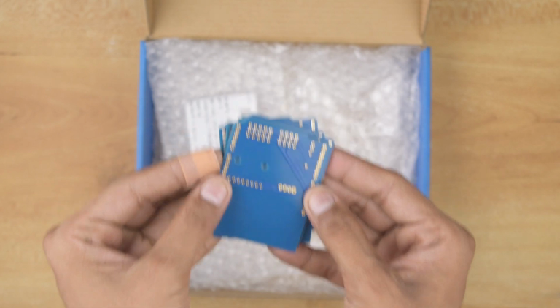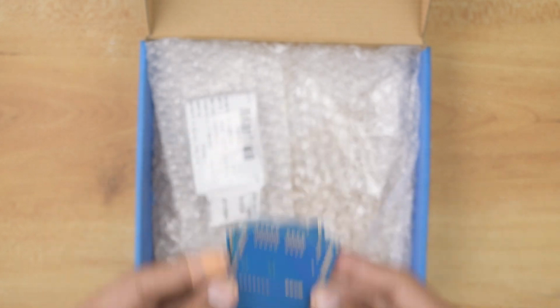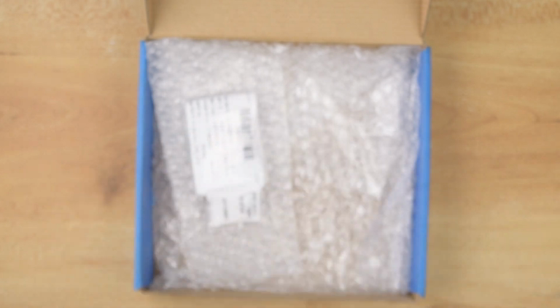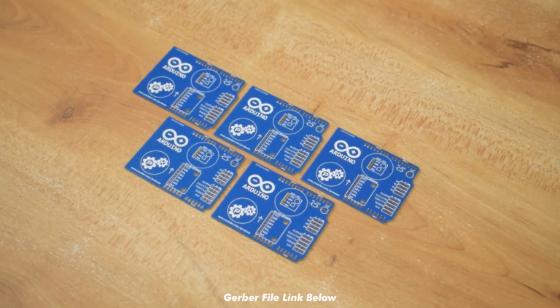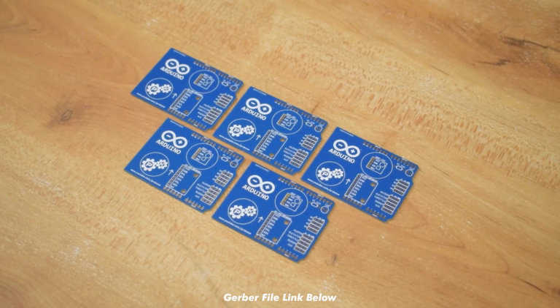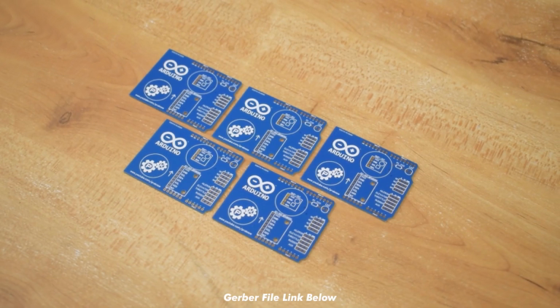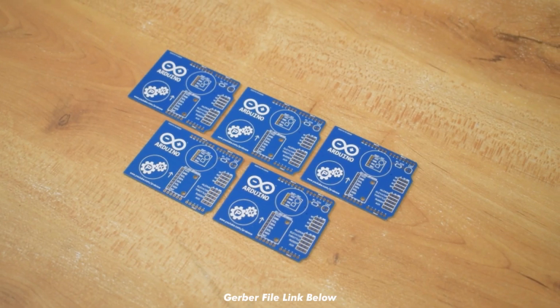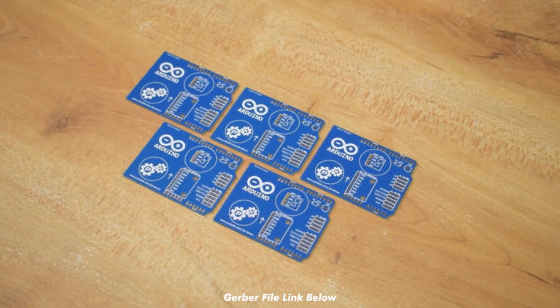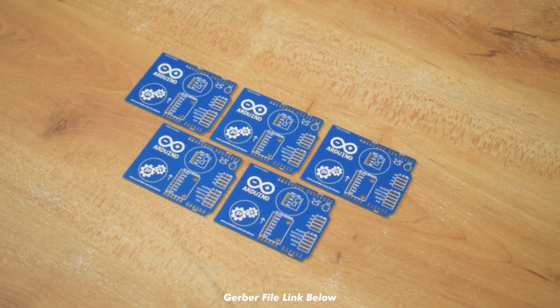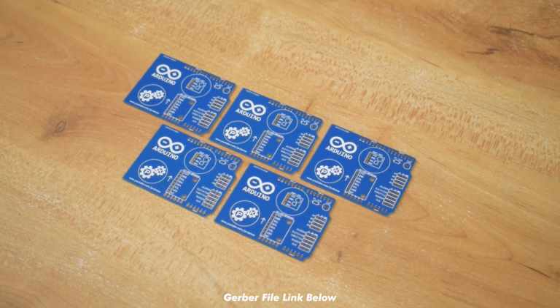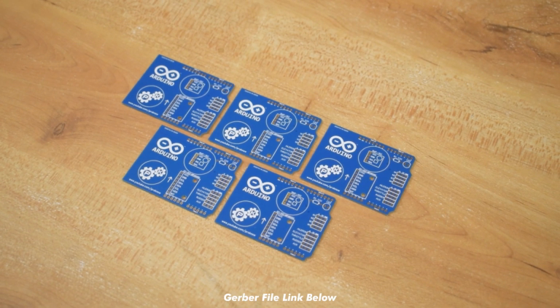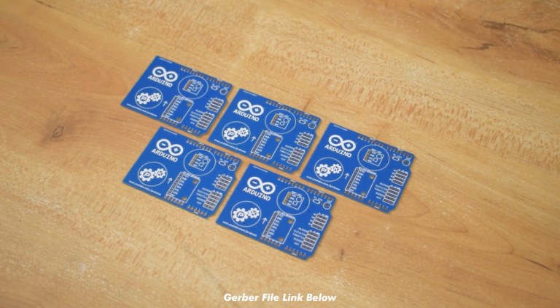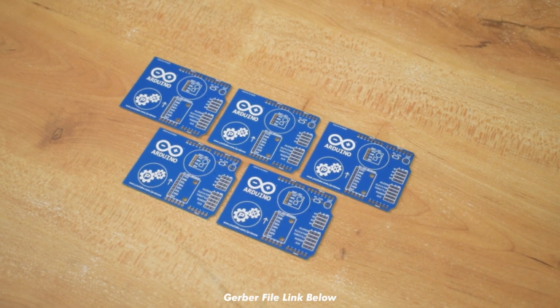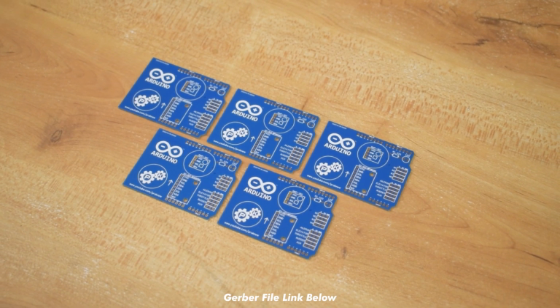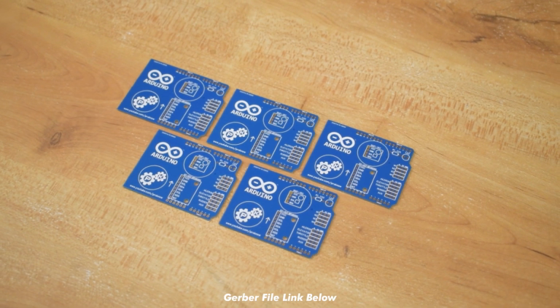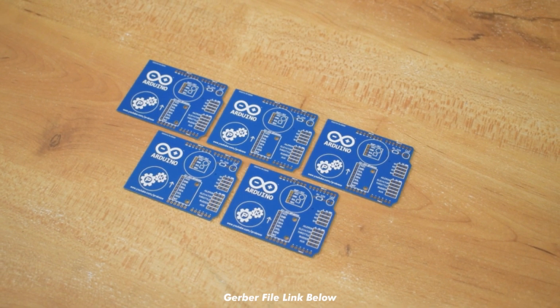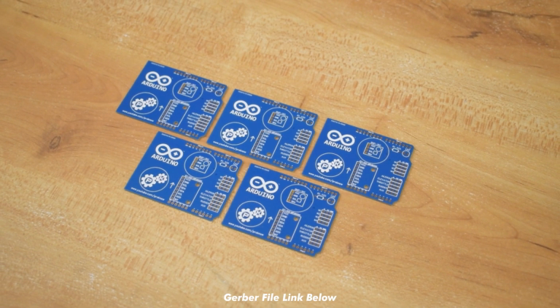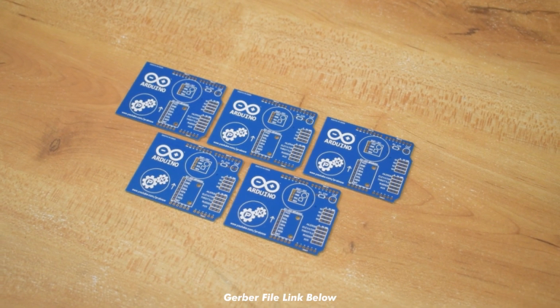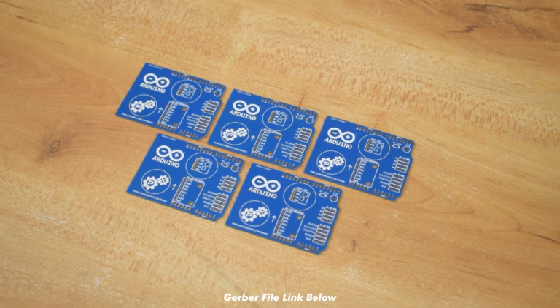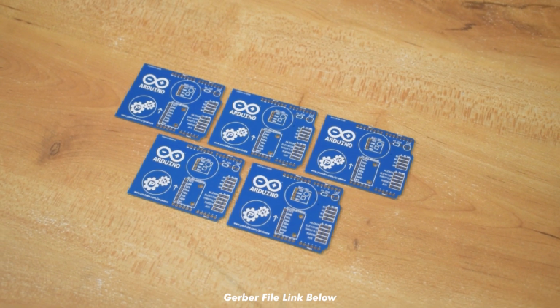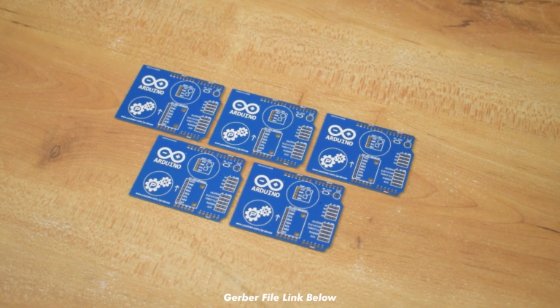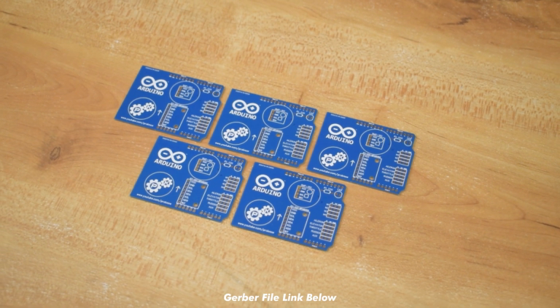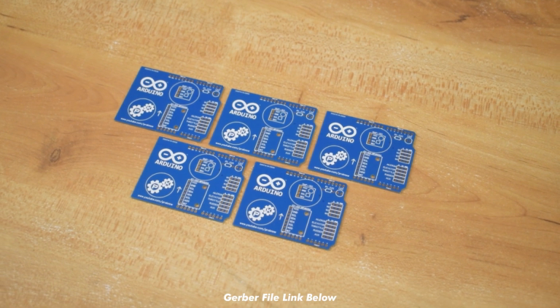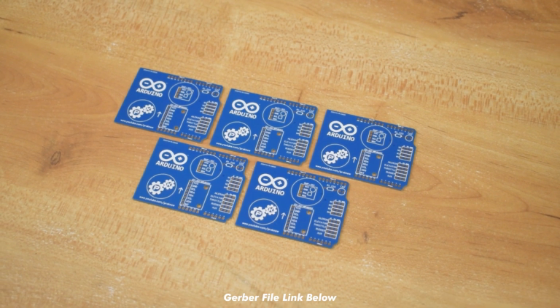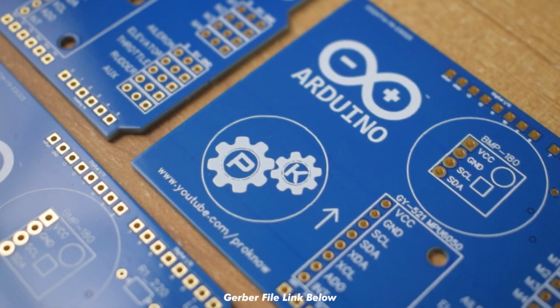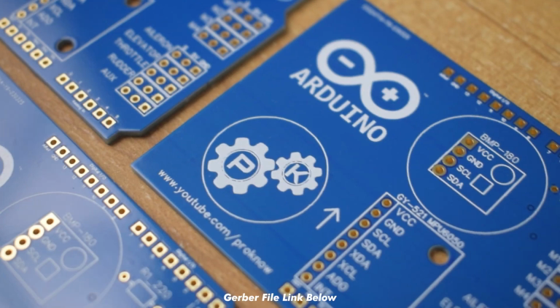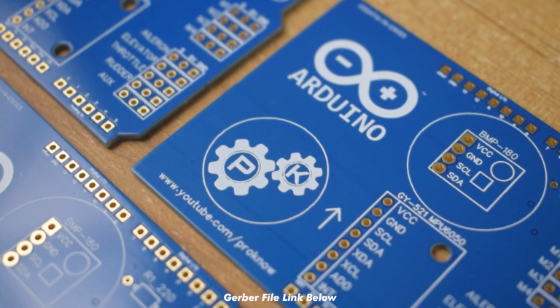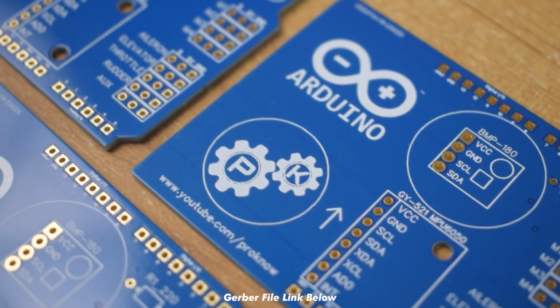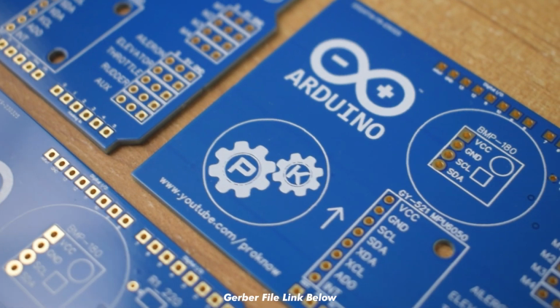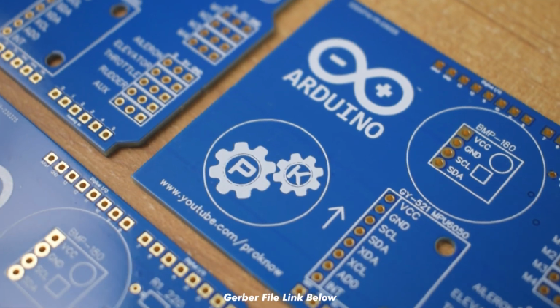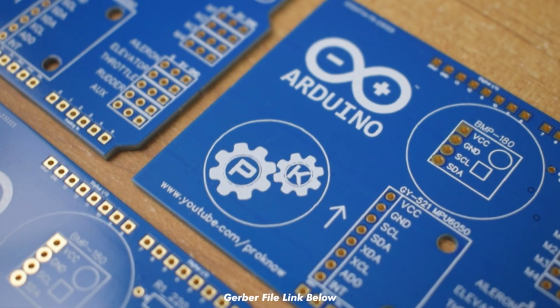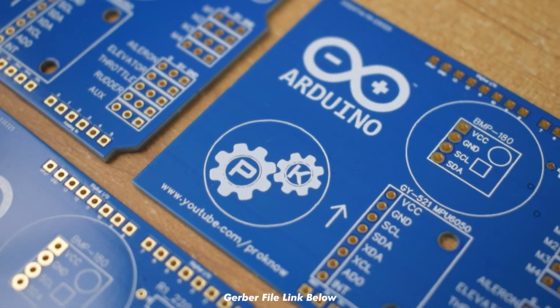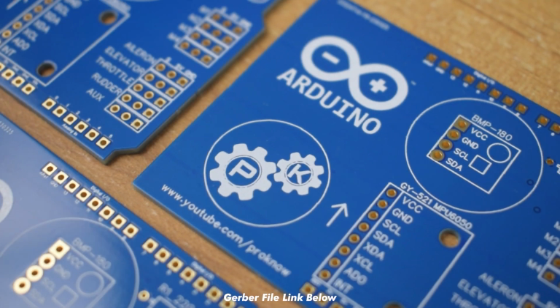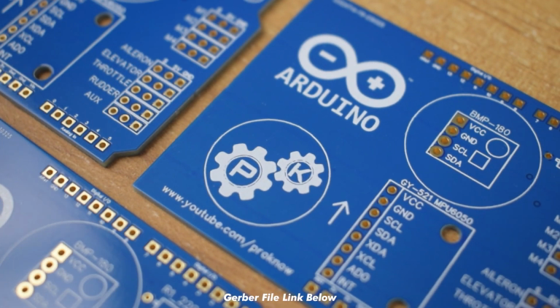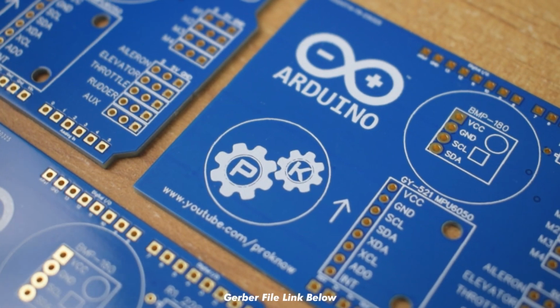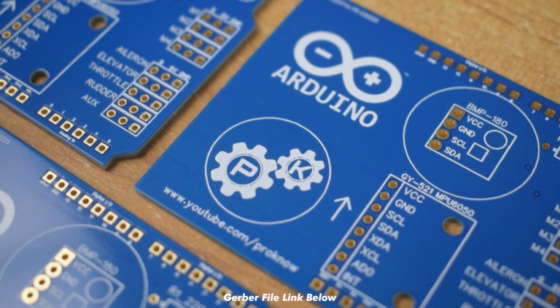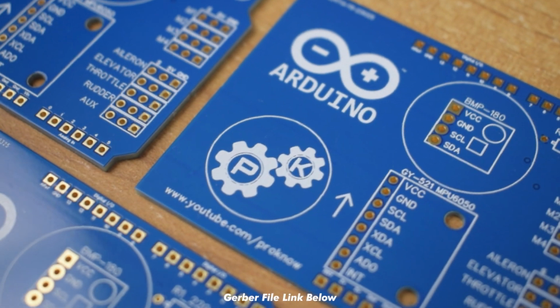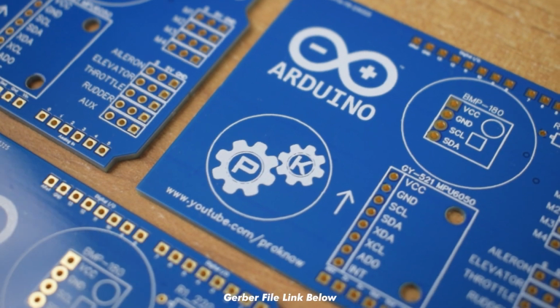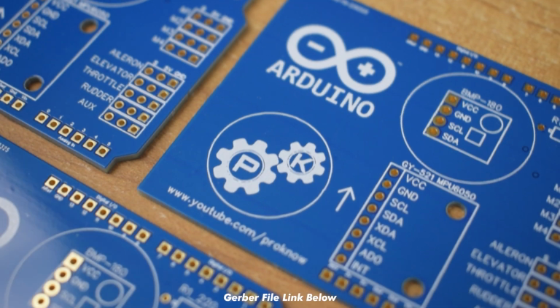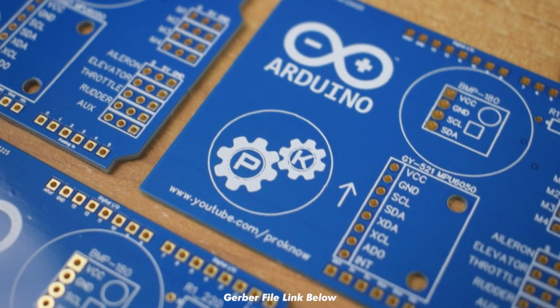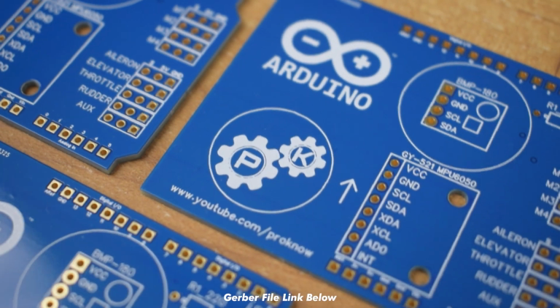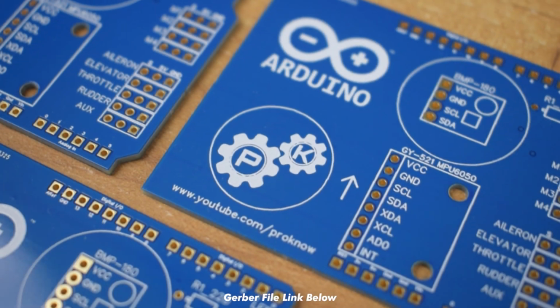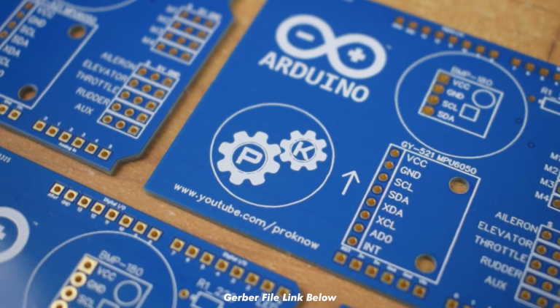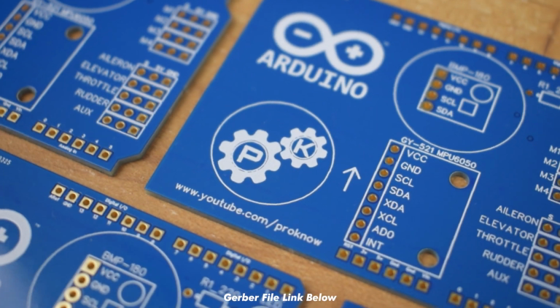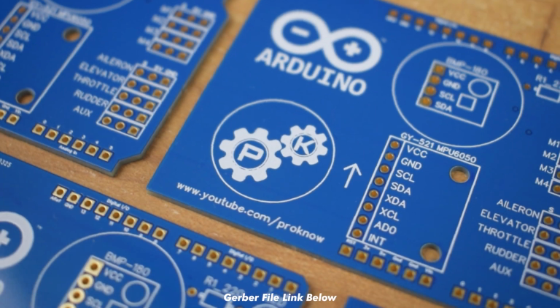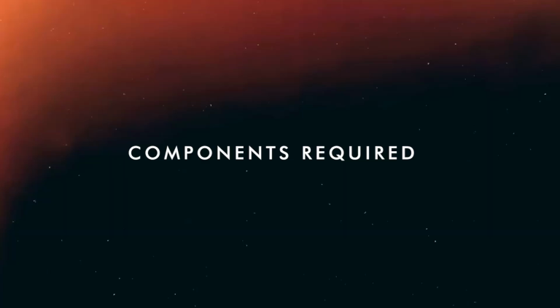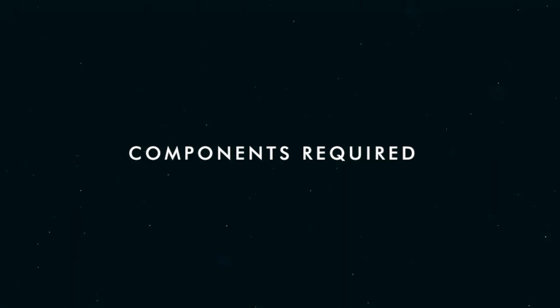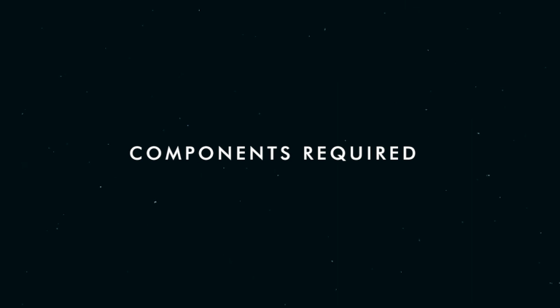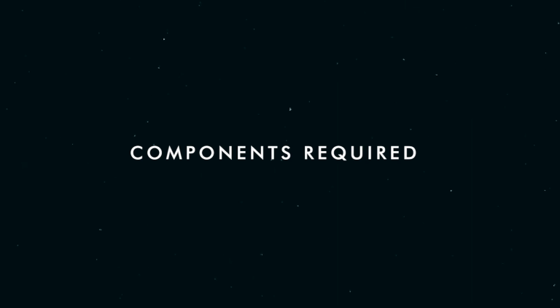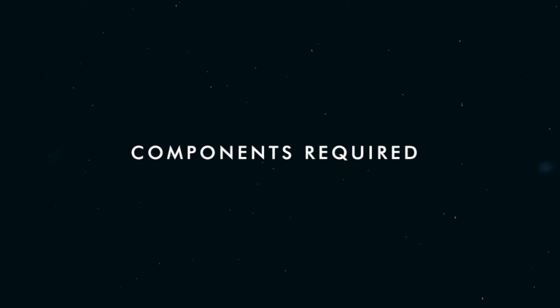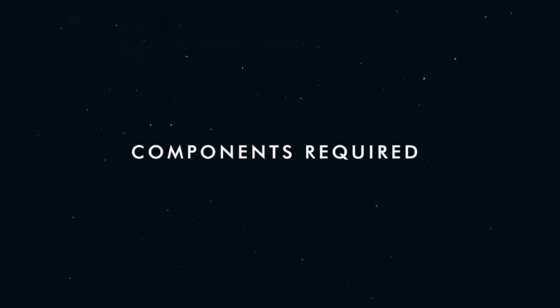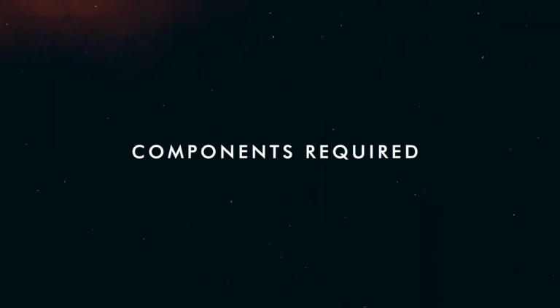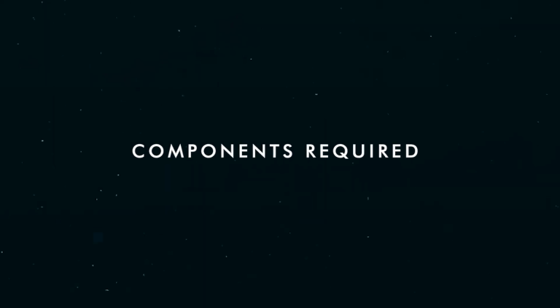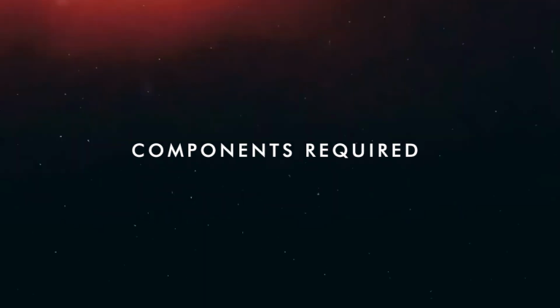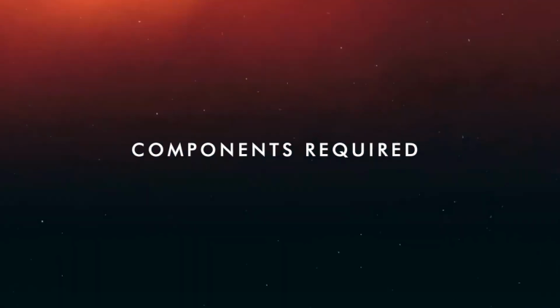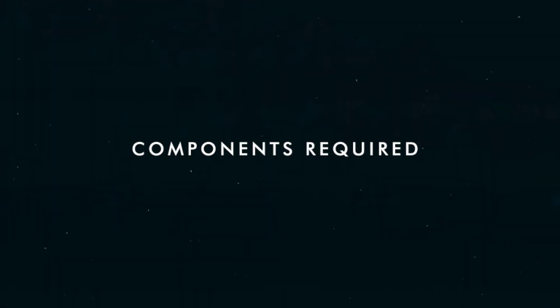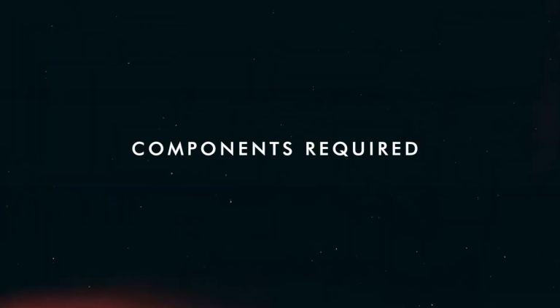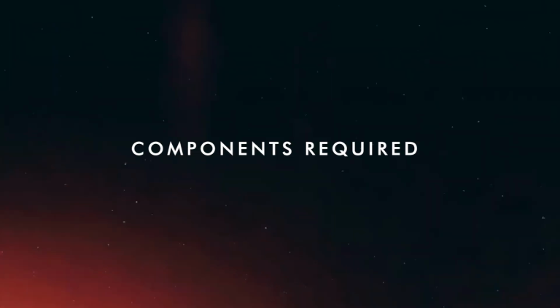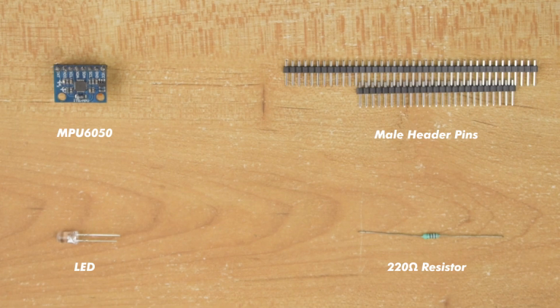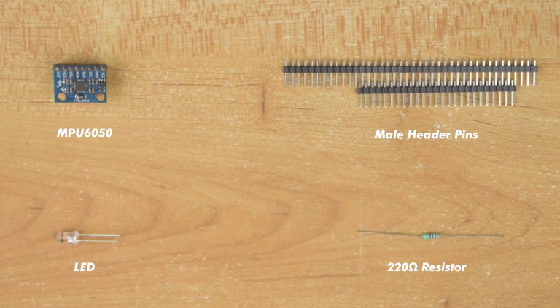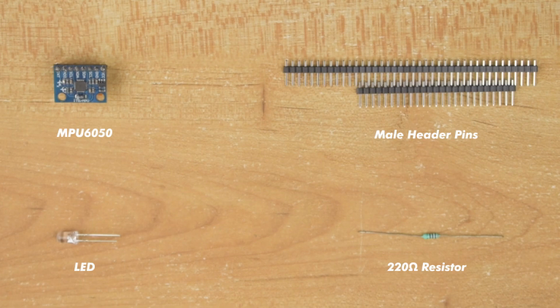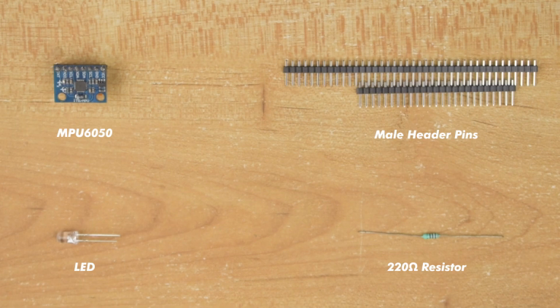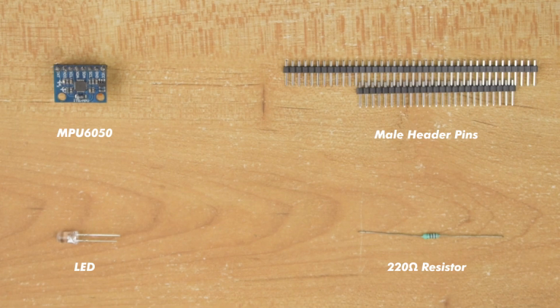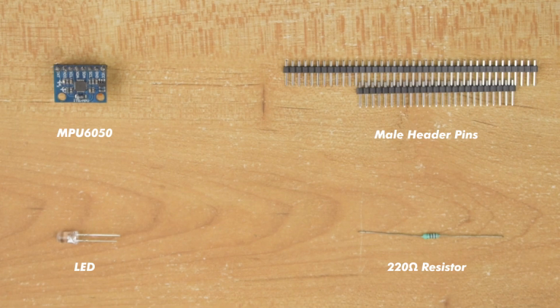As you can see guys, the PCB quality is very impressive. Now let's assemble it.